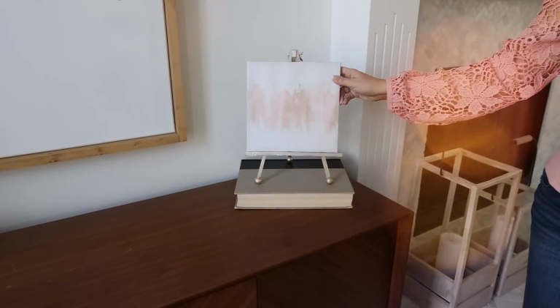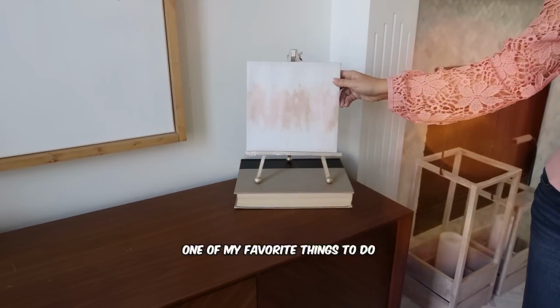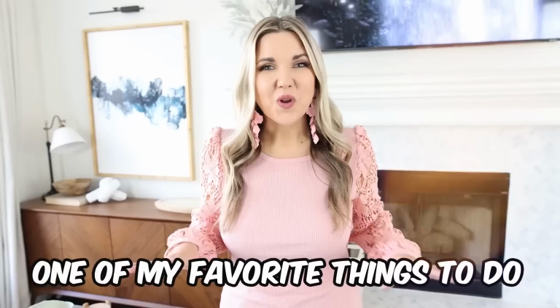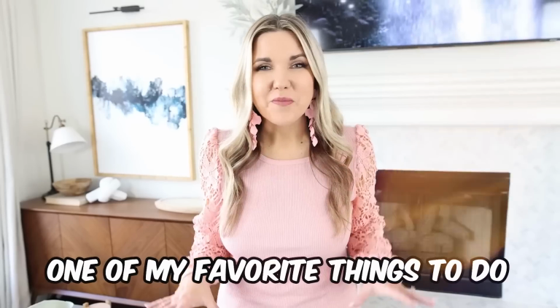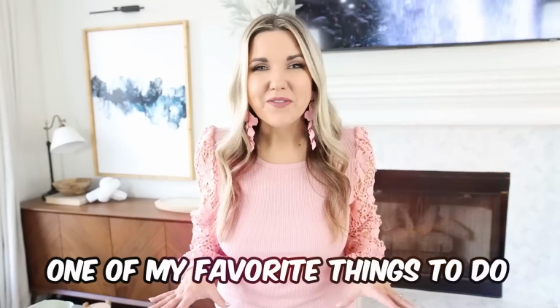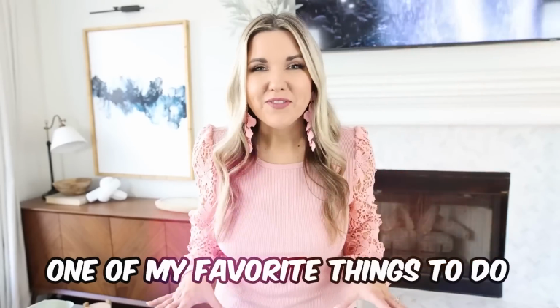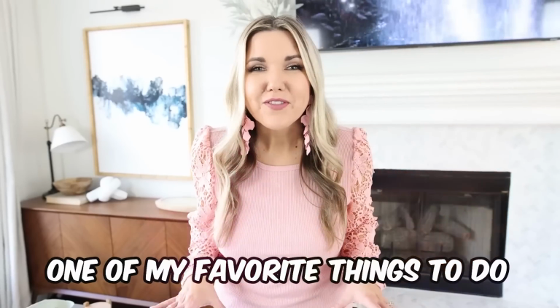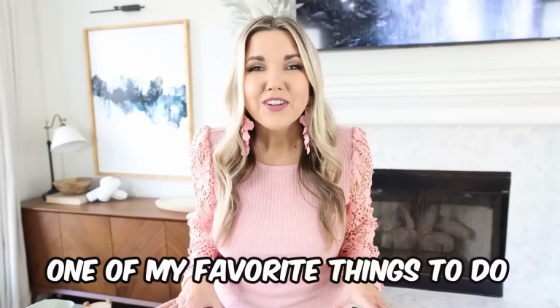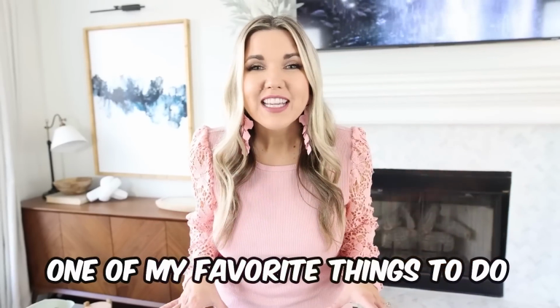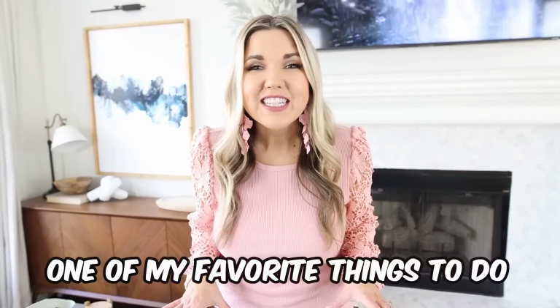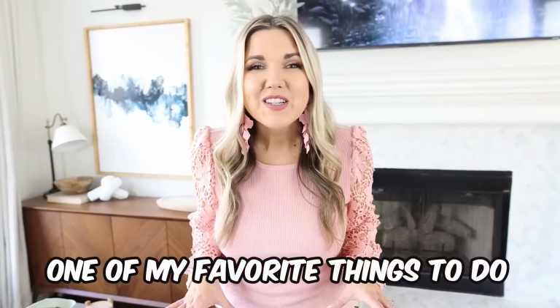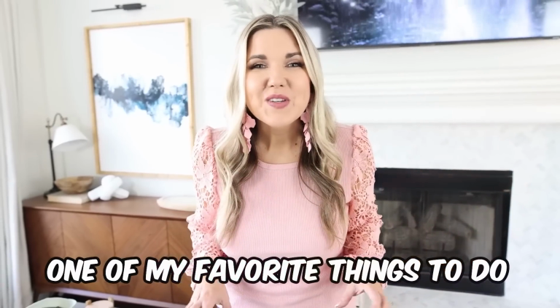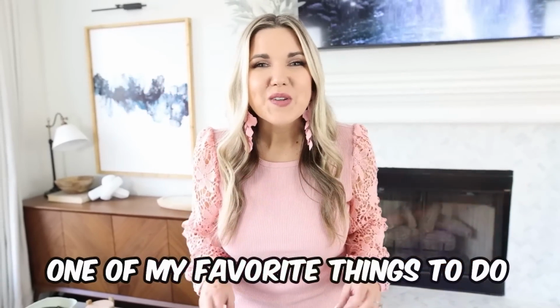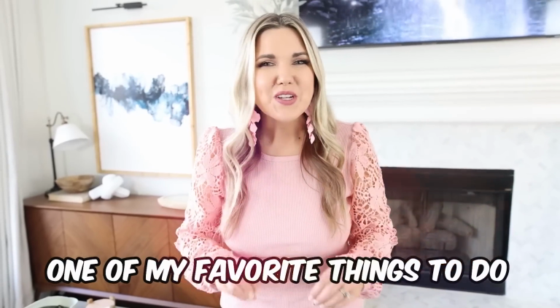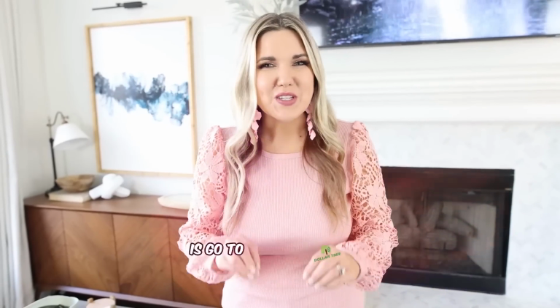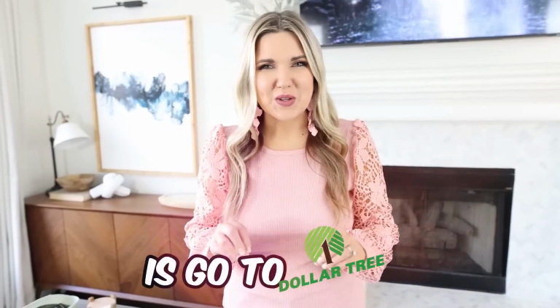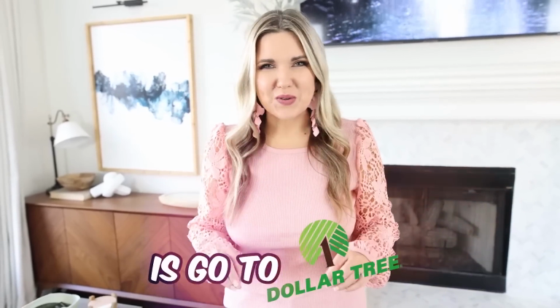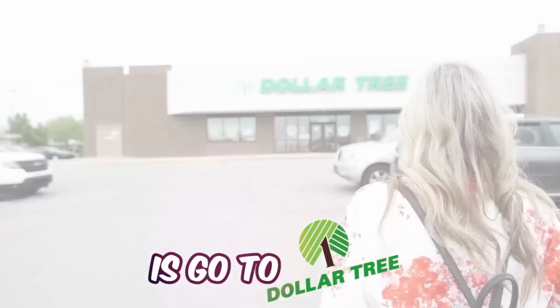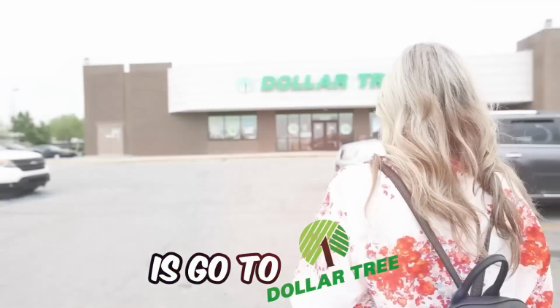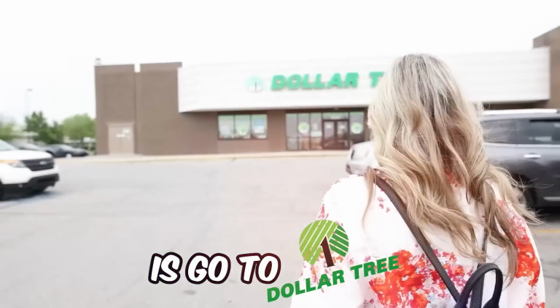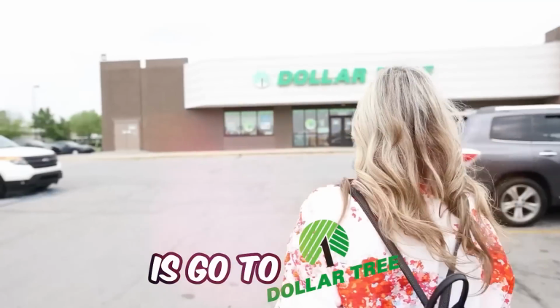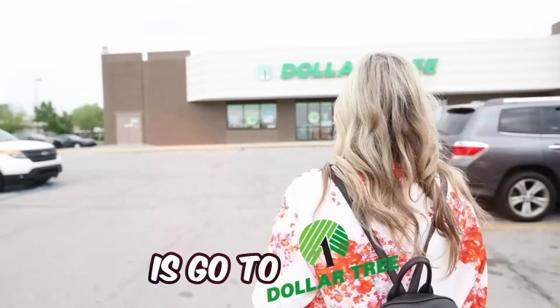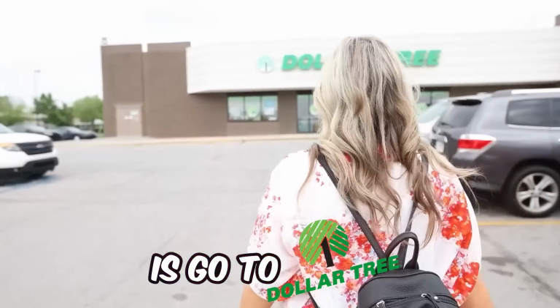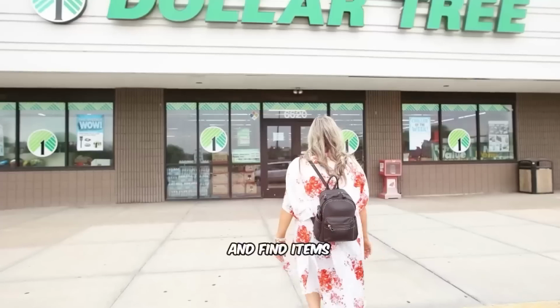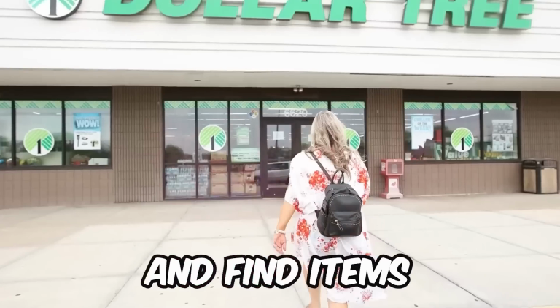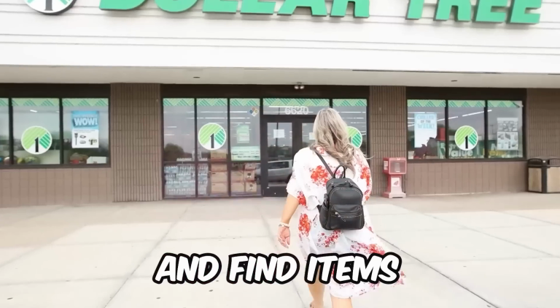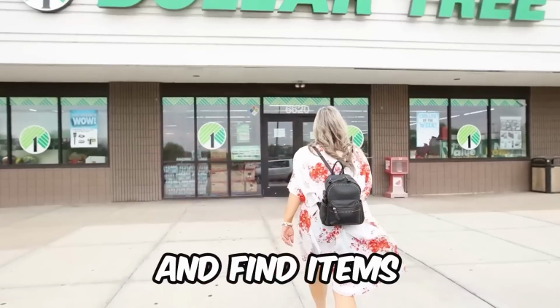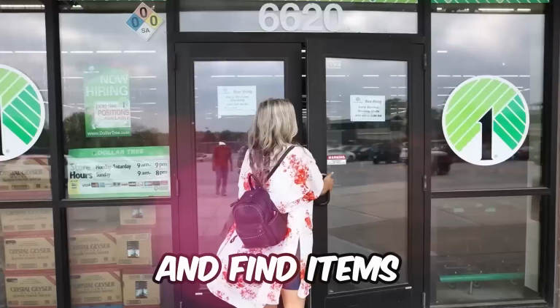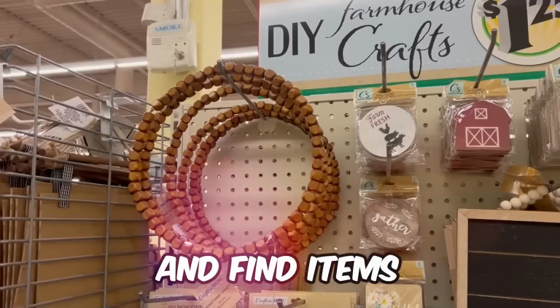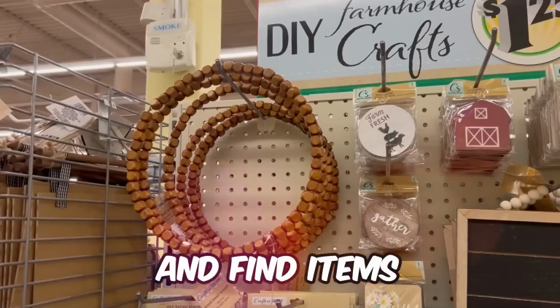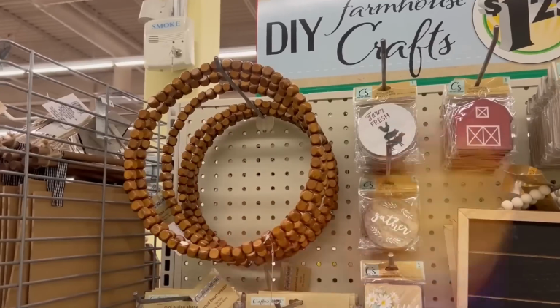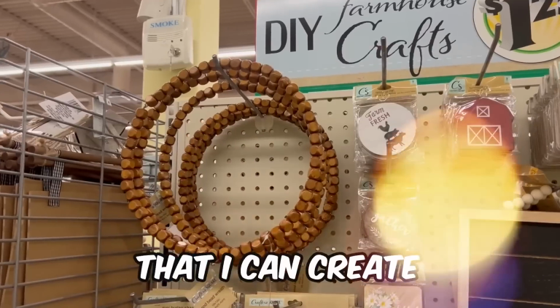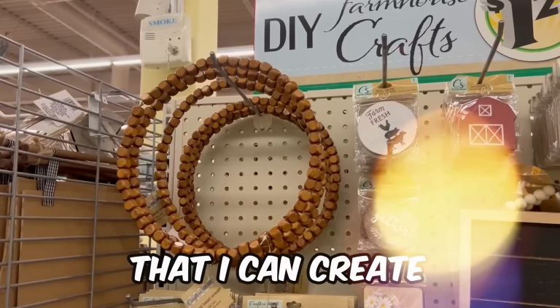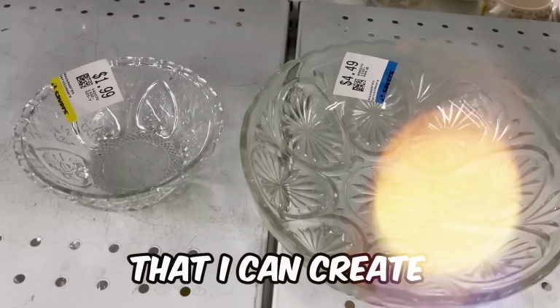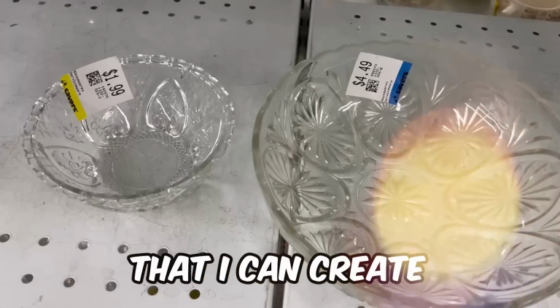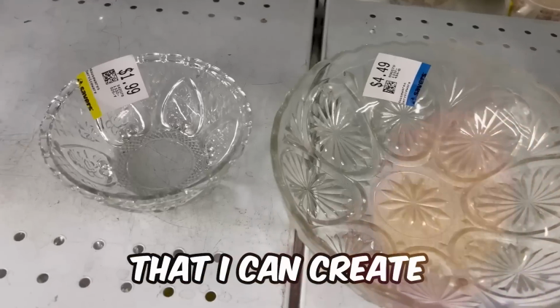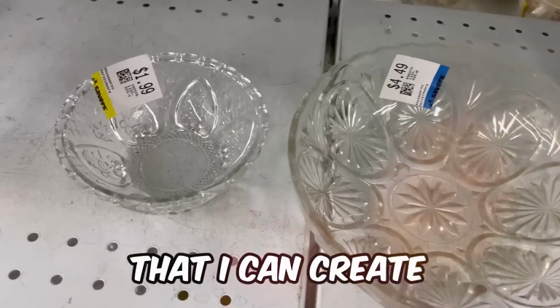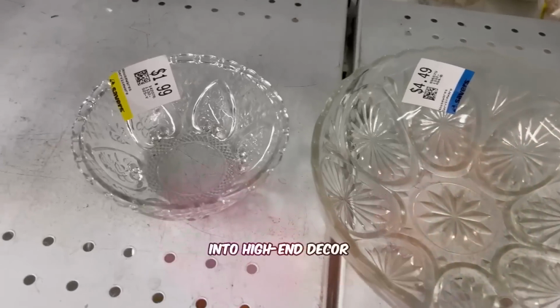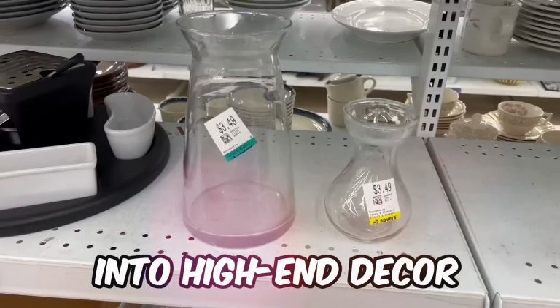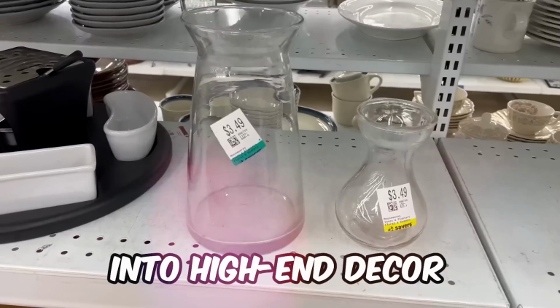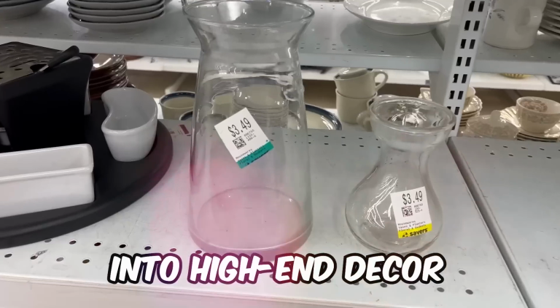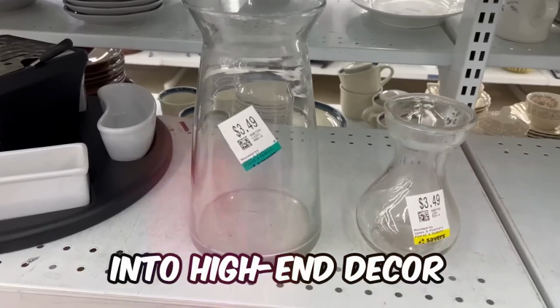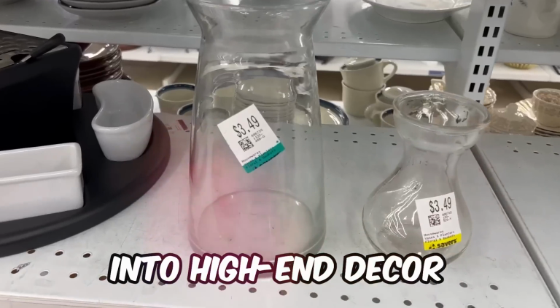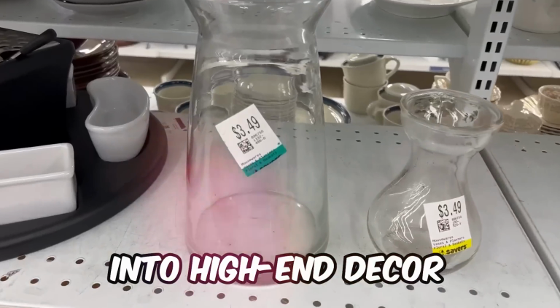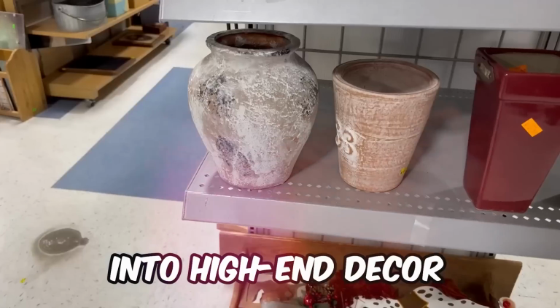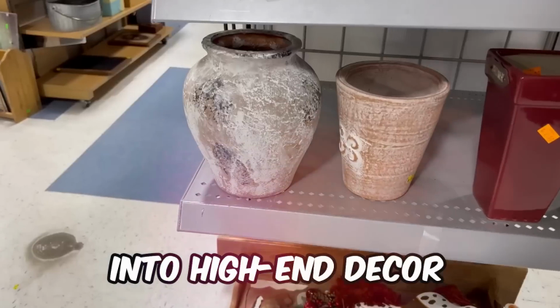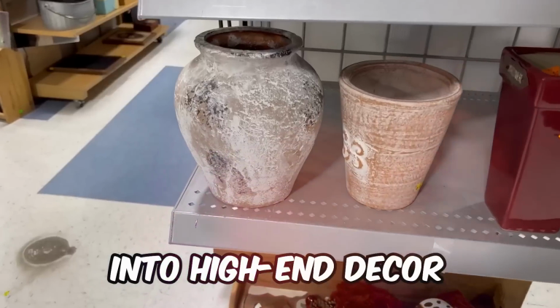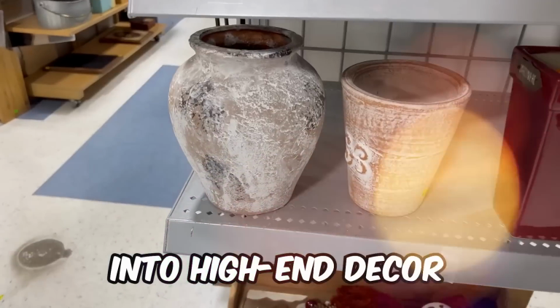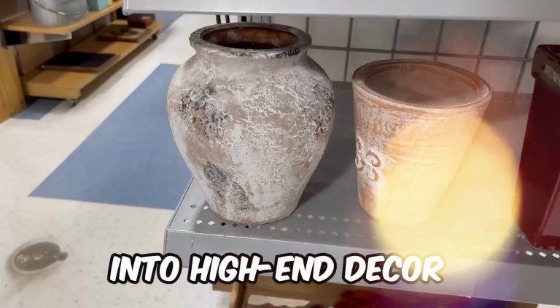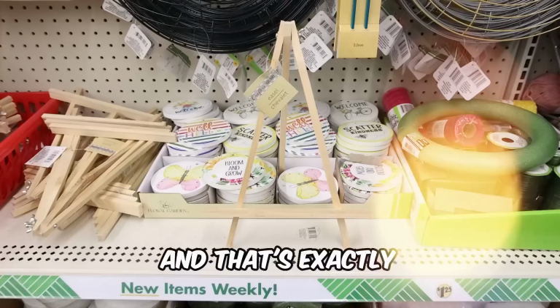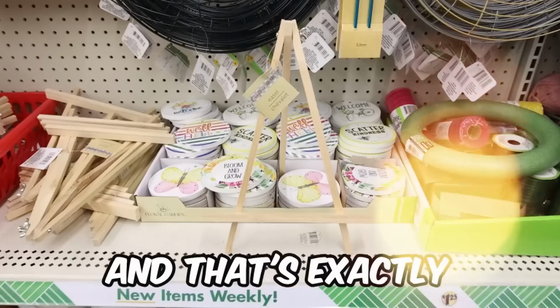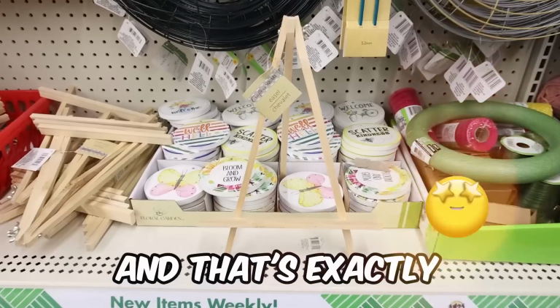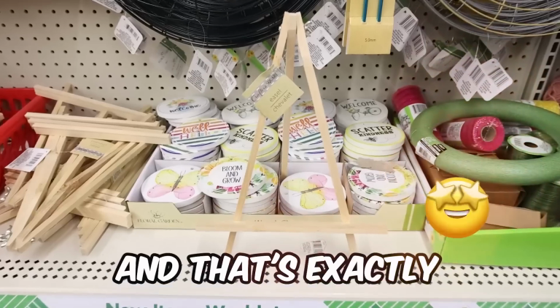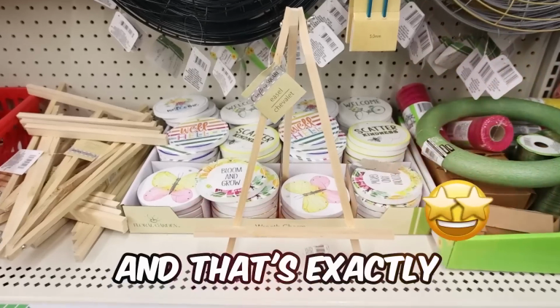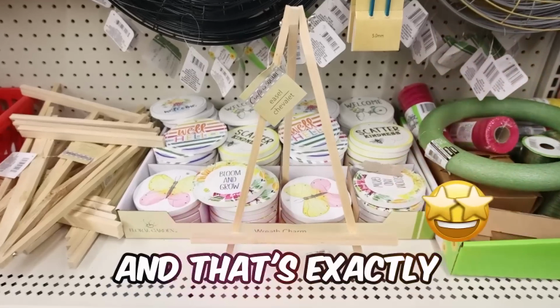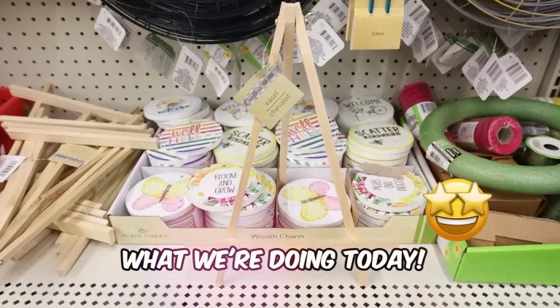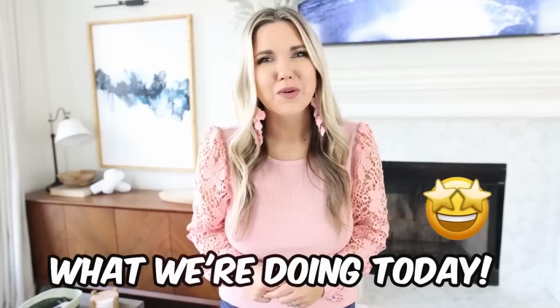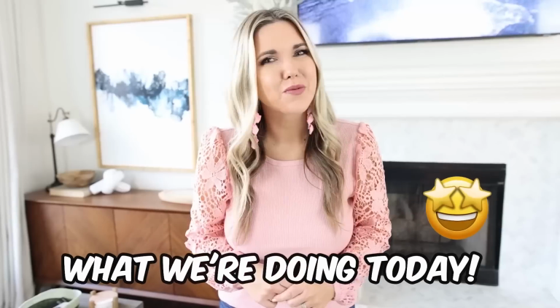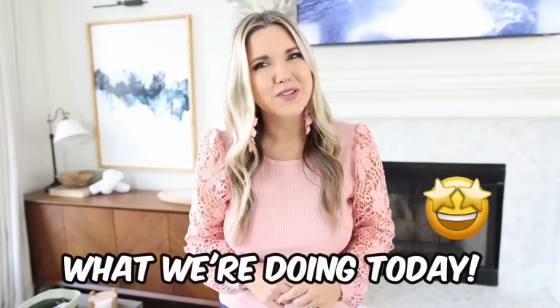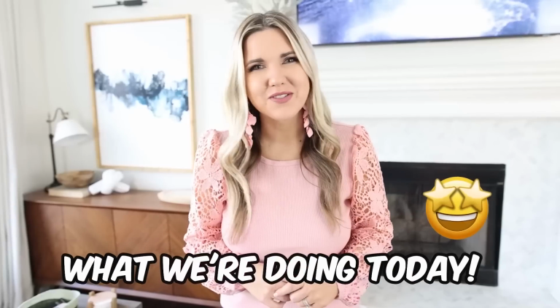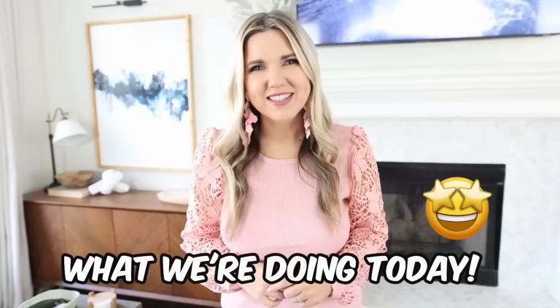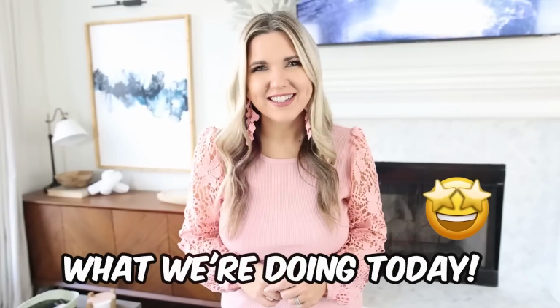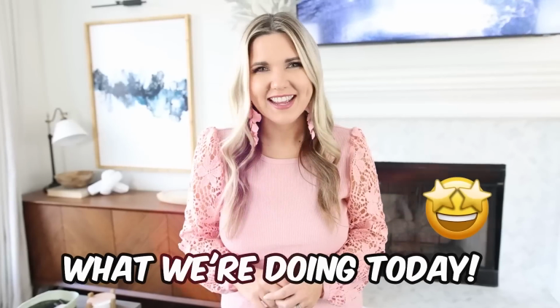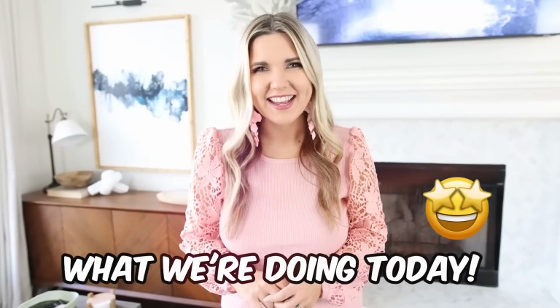One of my favorite things to do is go to Dollar Tree and find items that I can create into high end decor, and that's exactly what we're doing today.